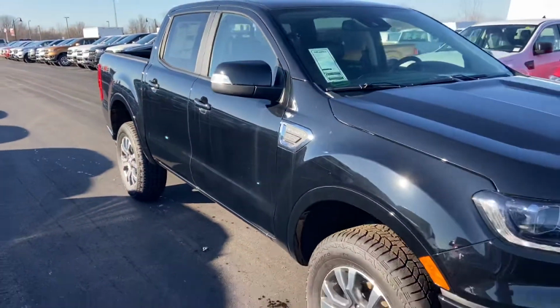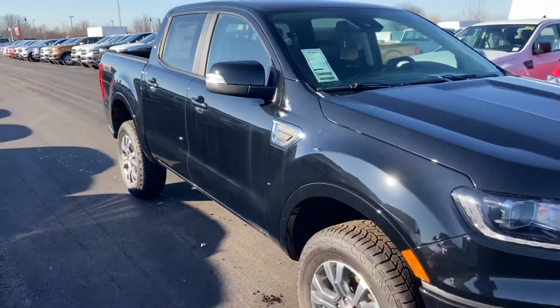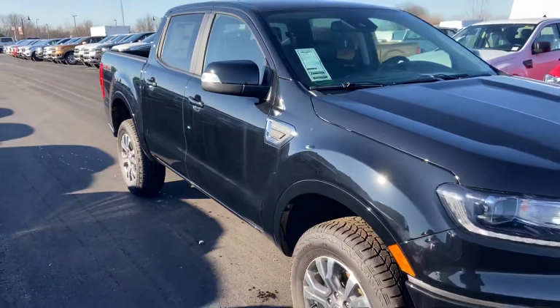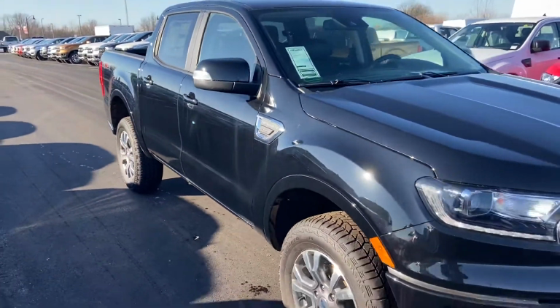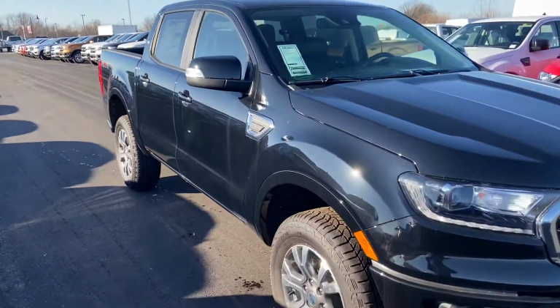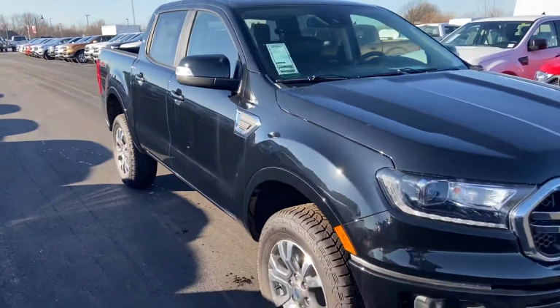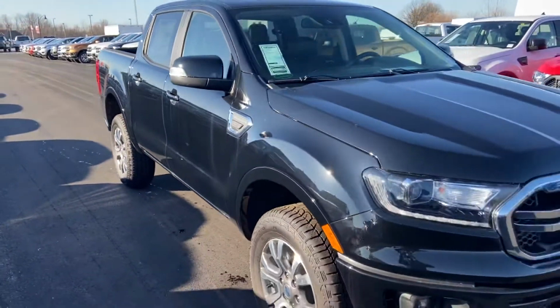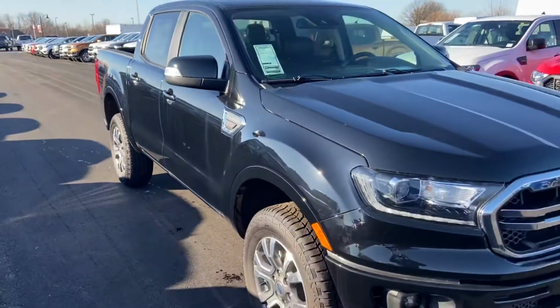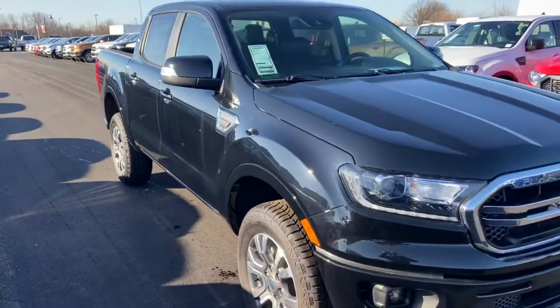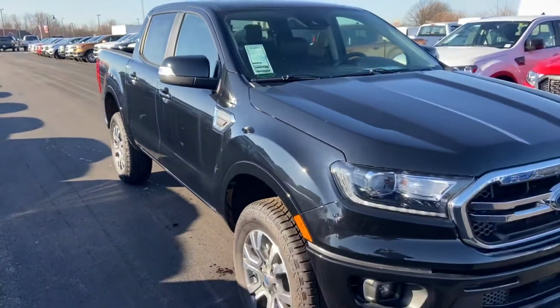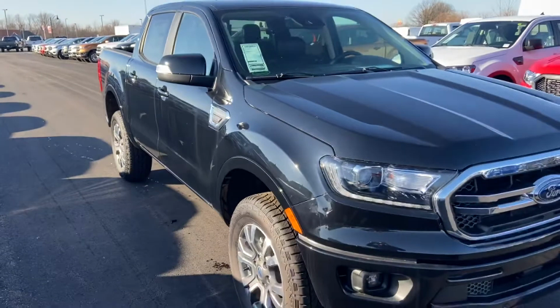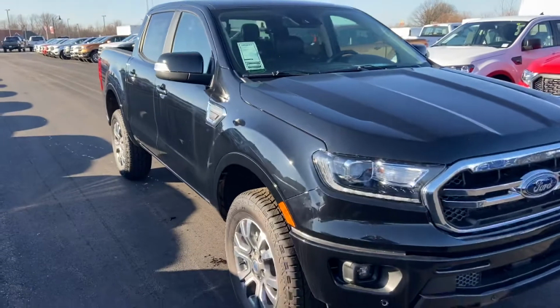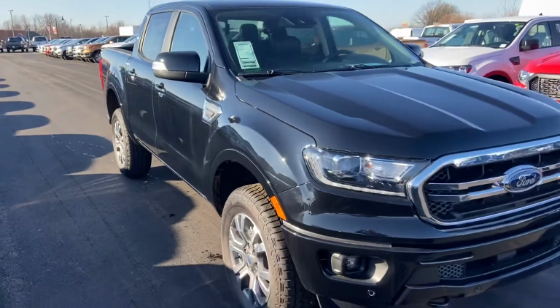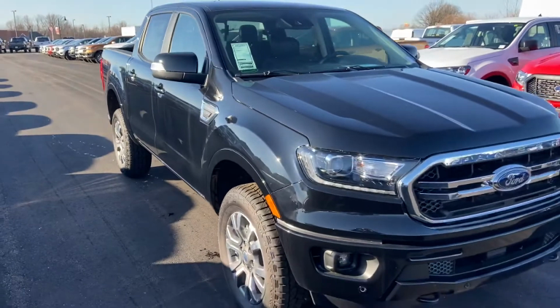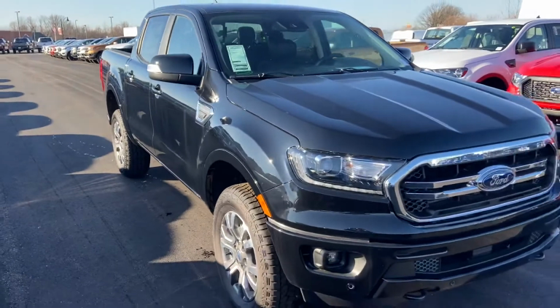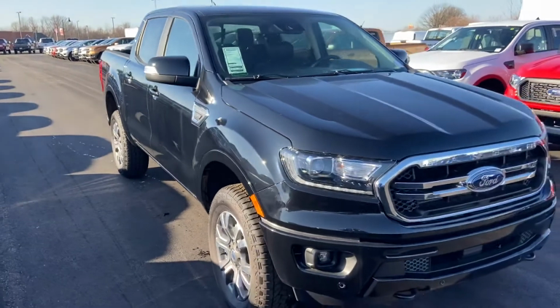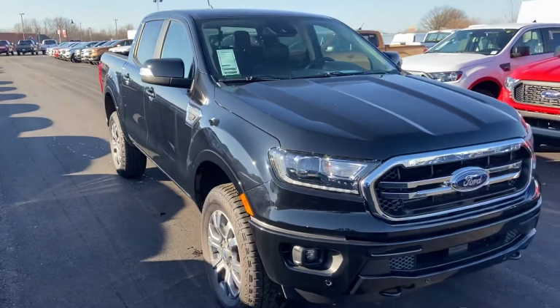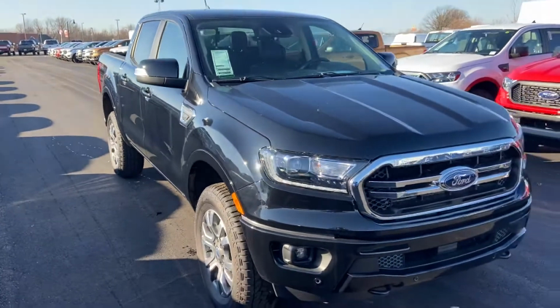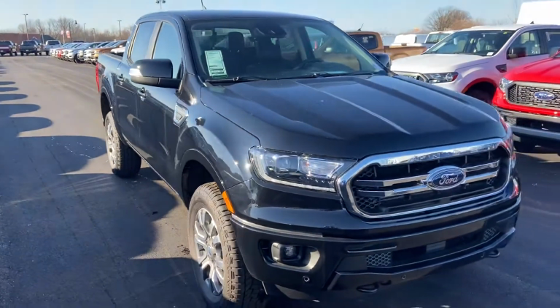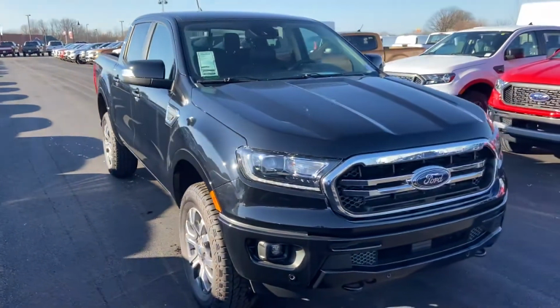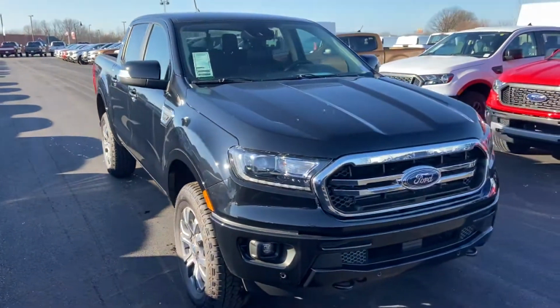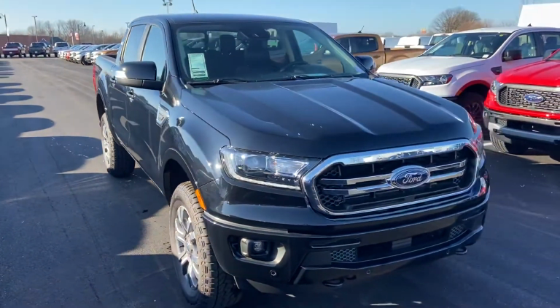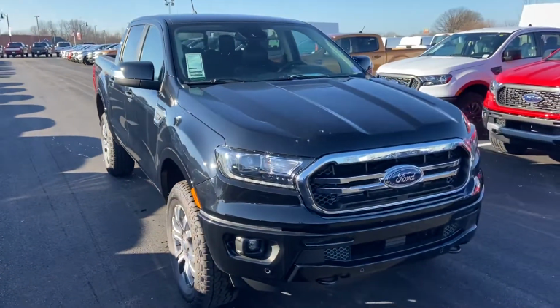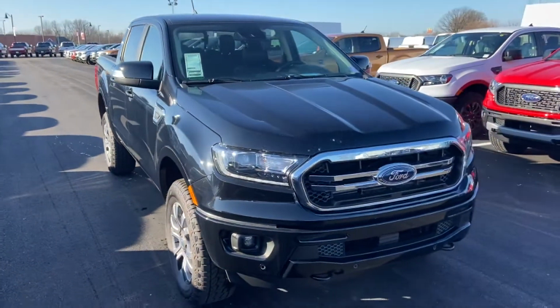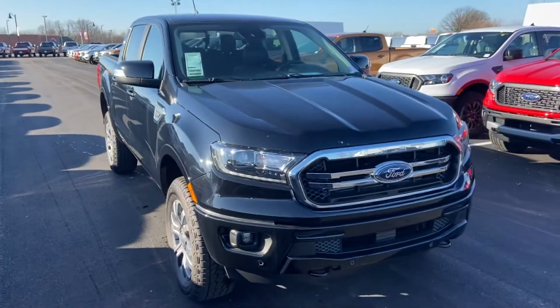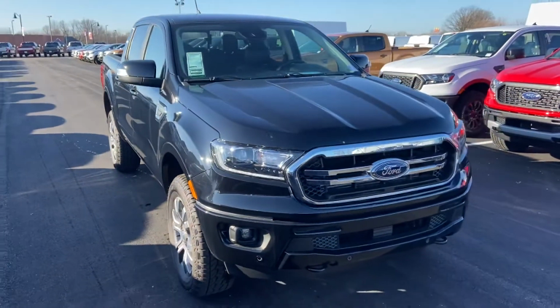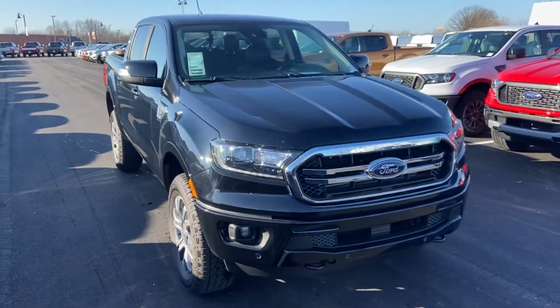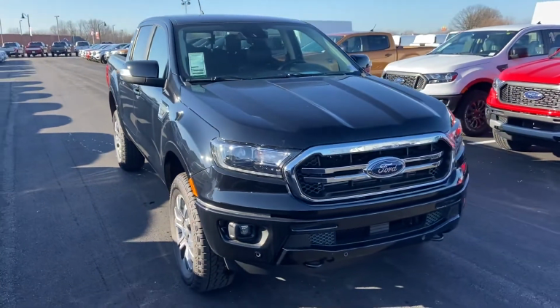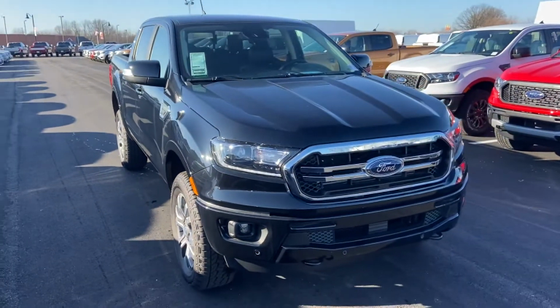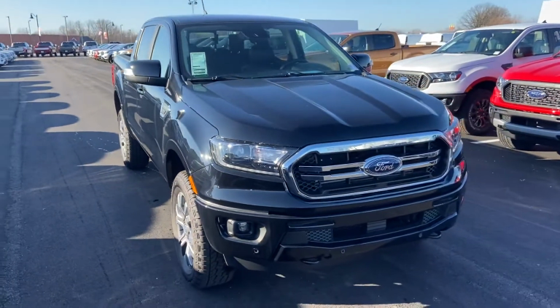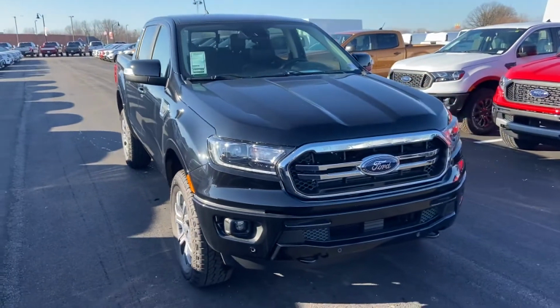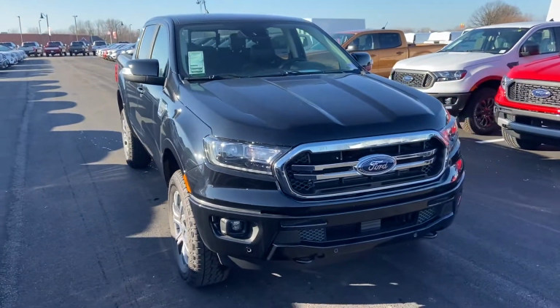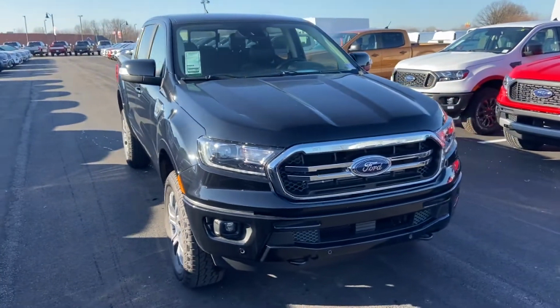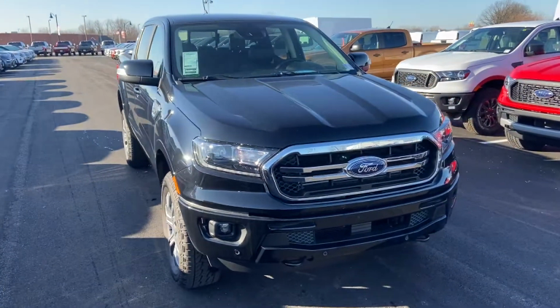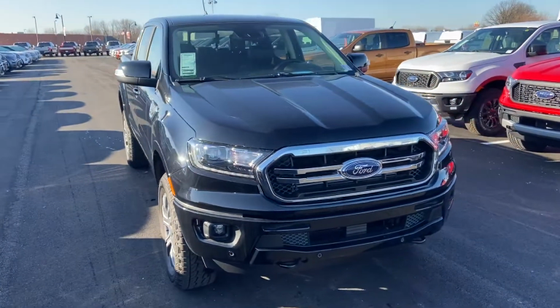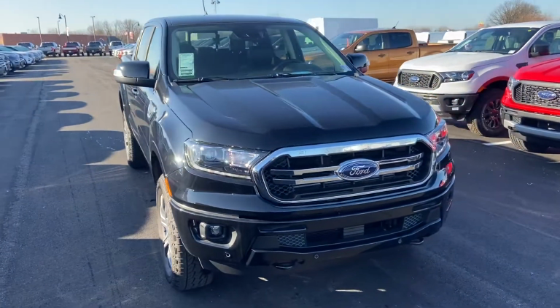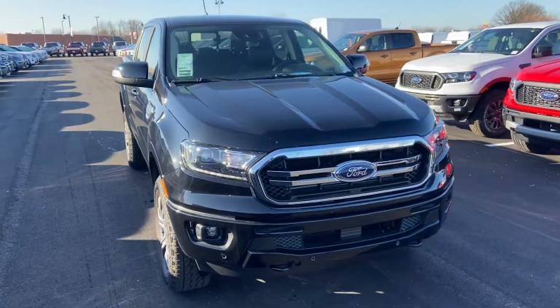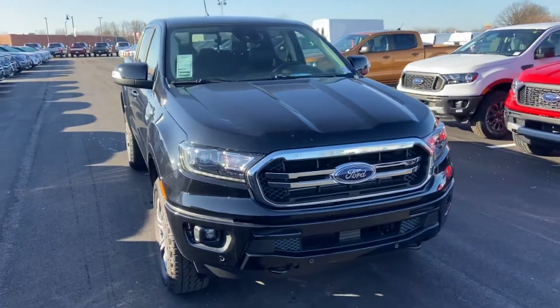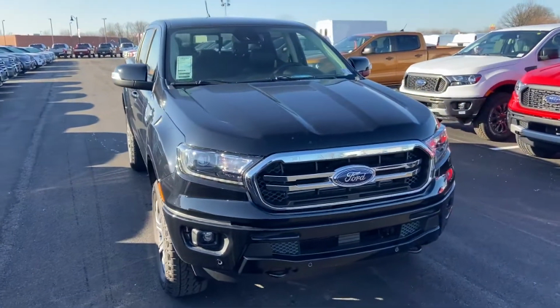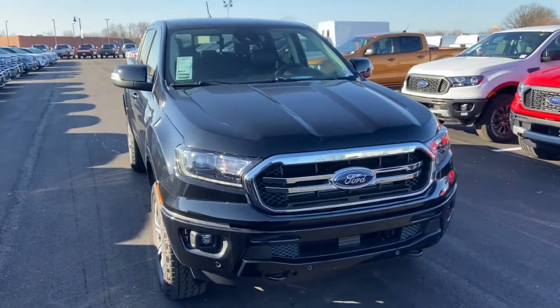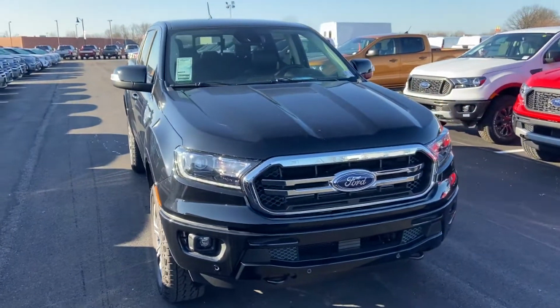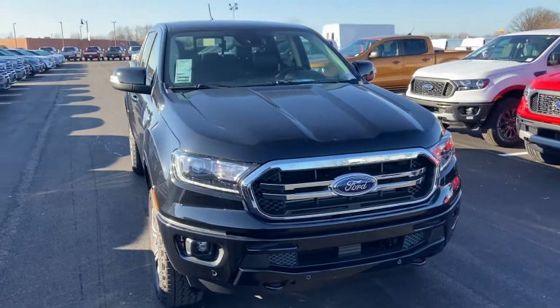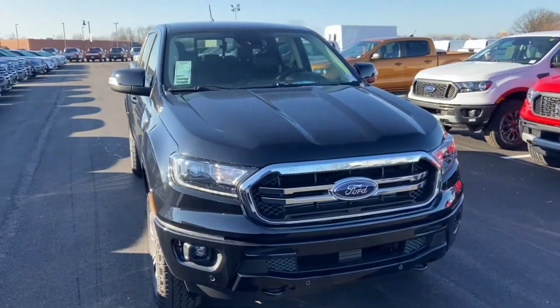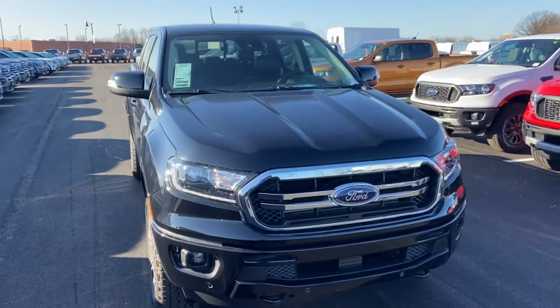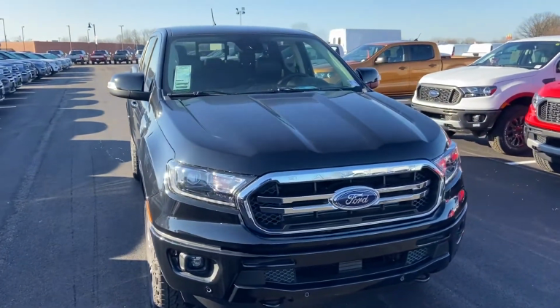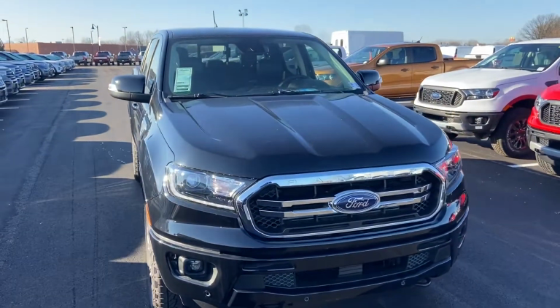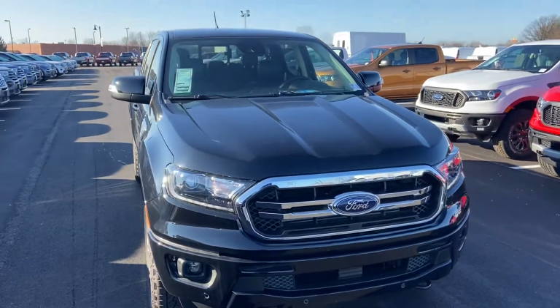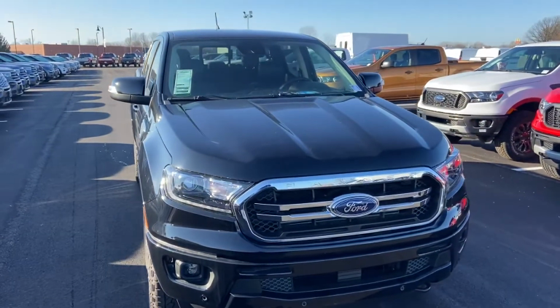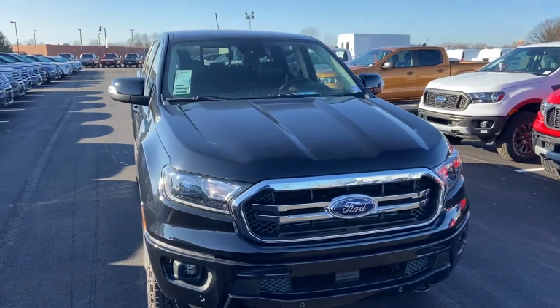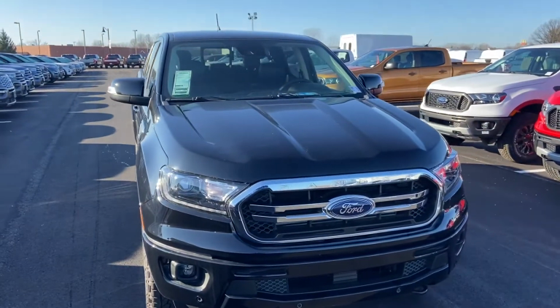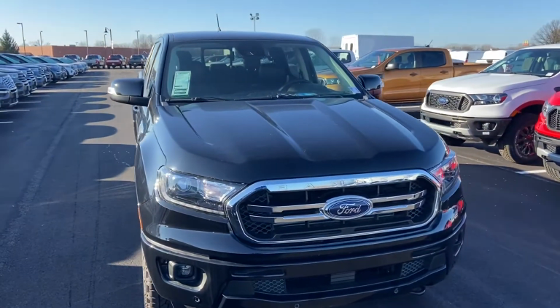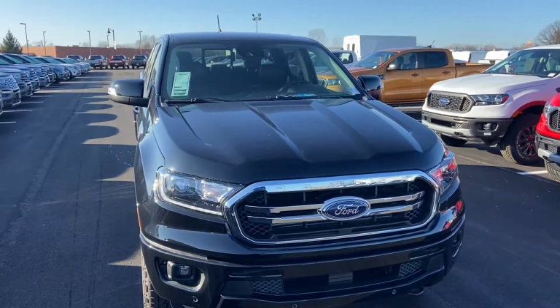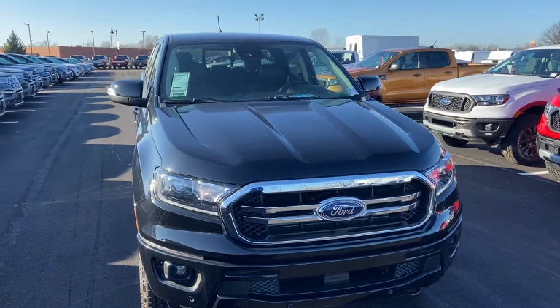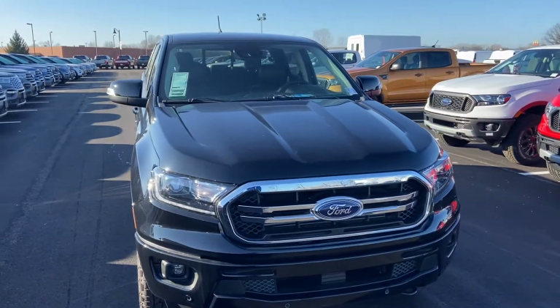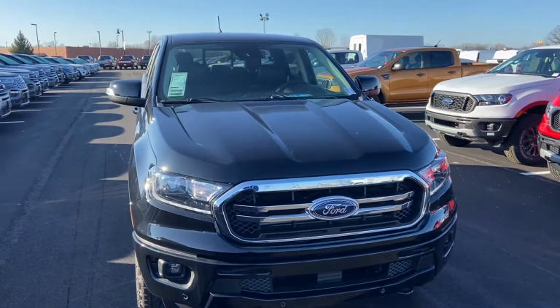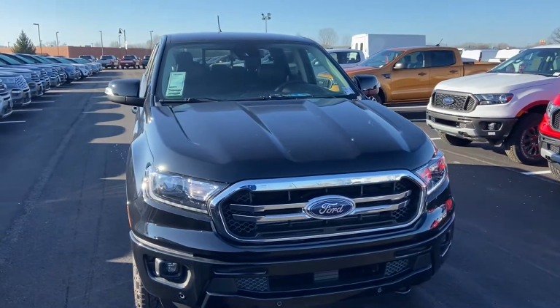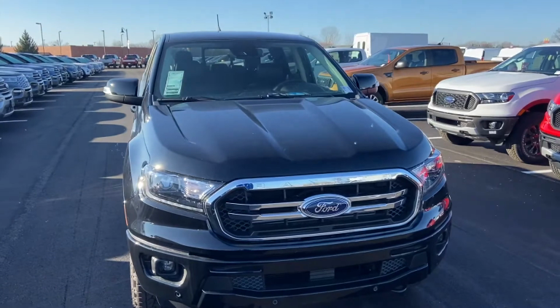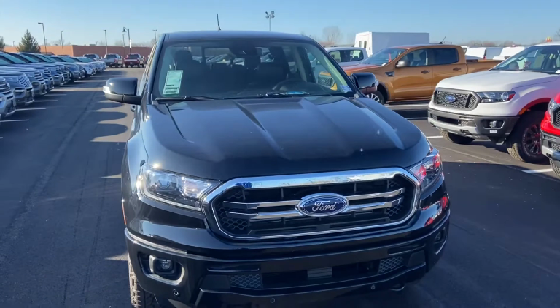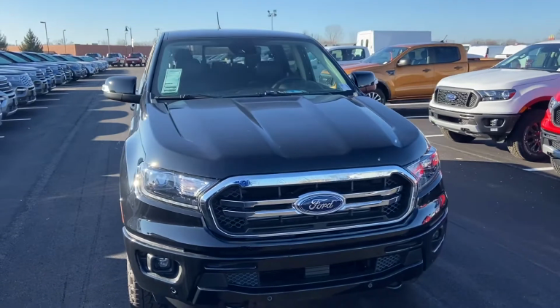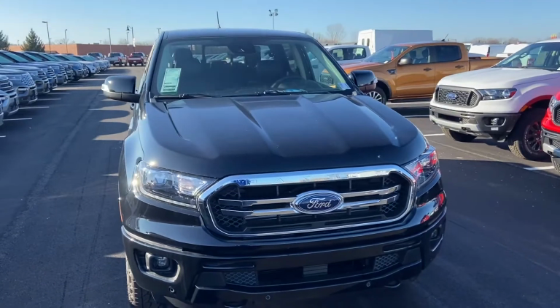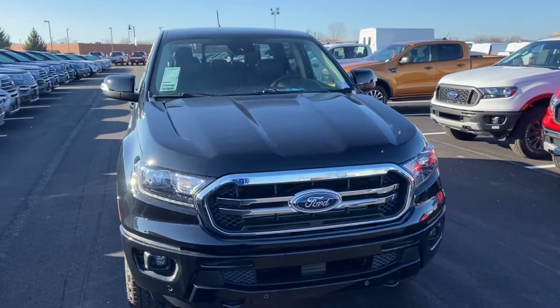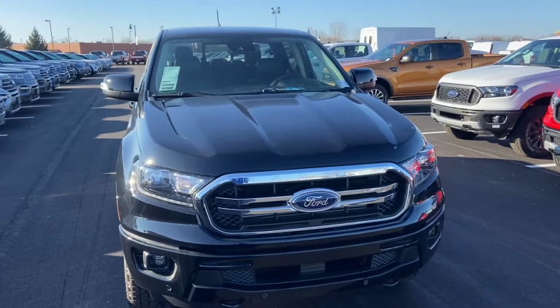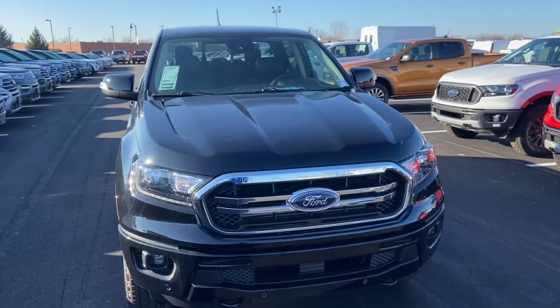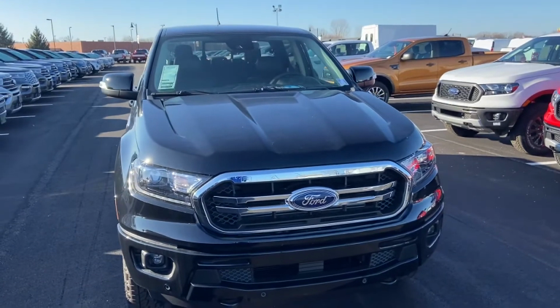Again, this is the 2019 Ranger Lariat. My name is Steve Angle at Bill Estes Ford, 317-852-2231.